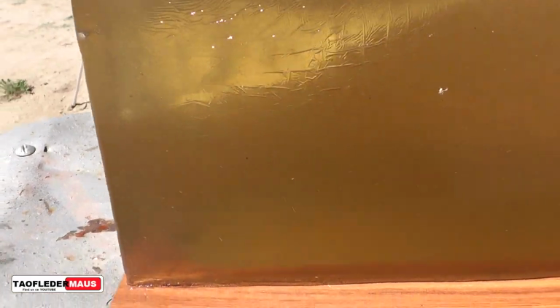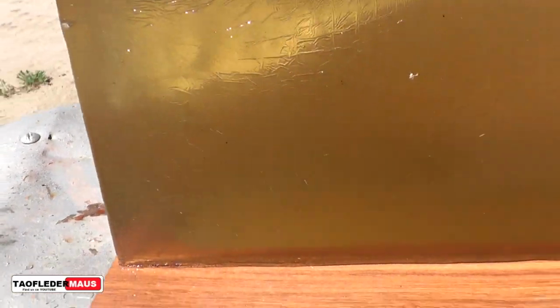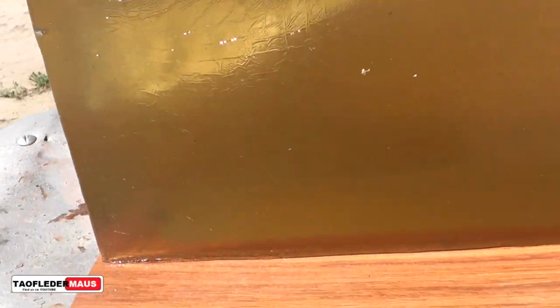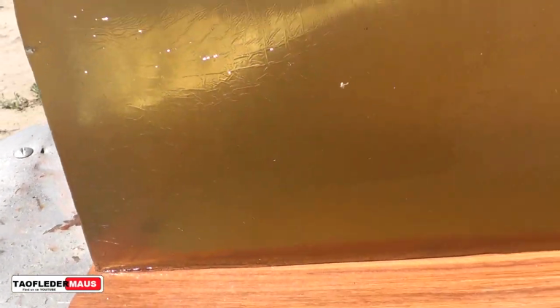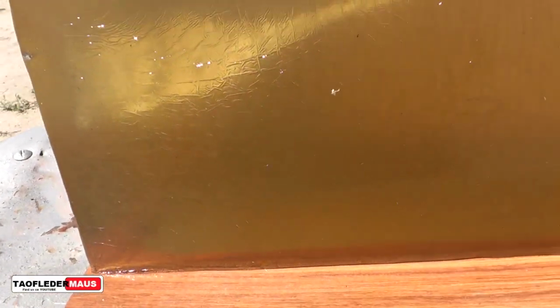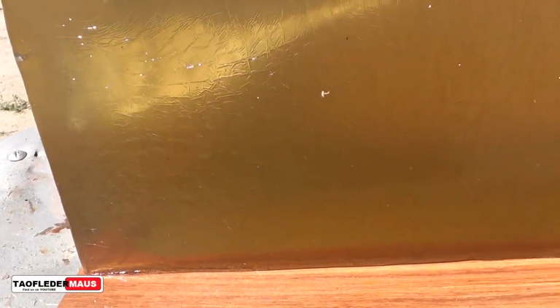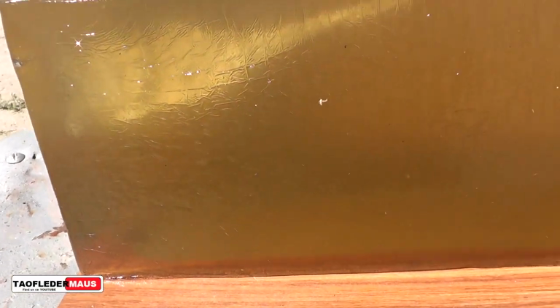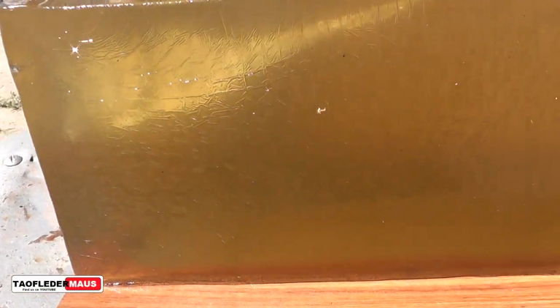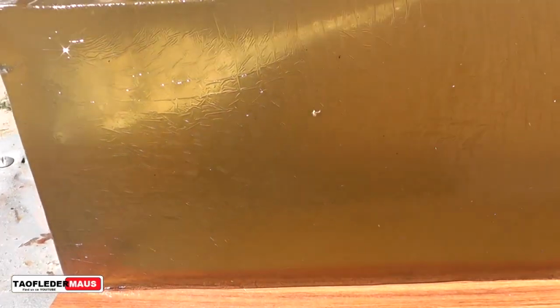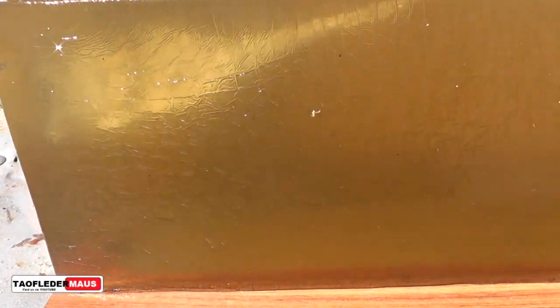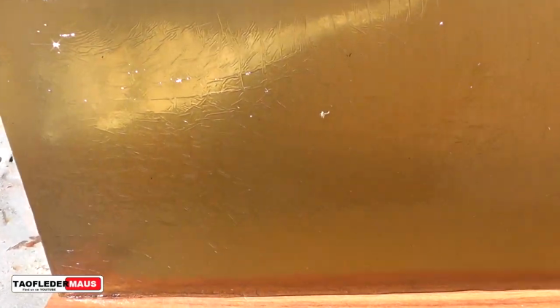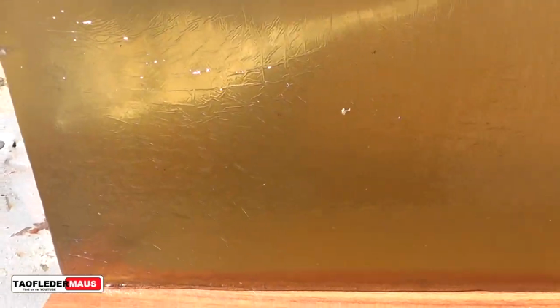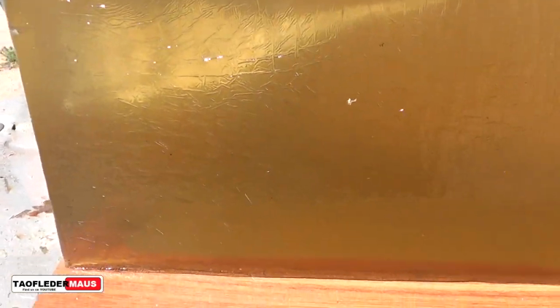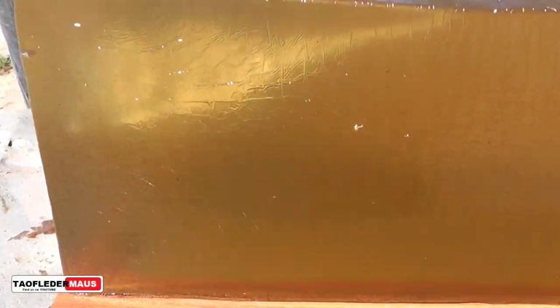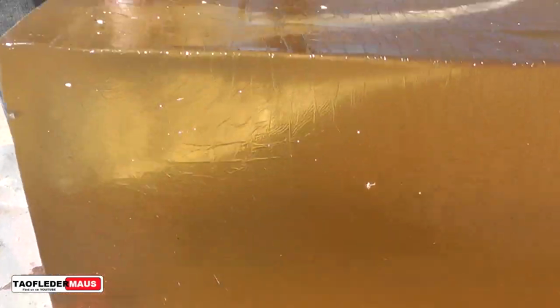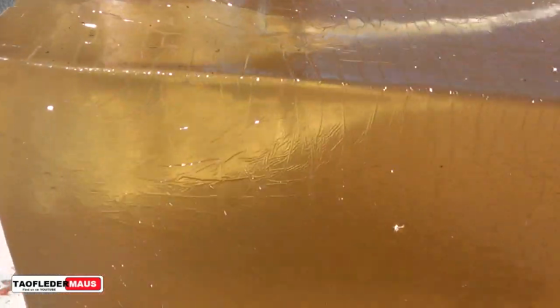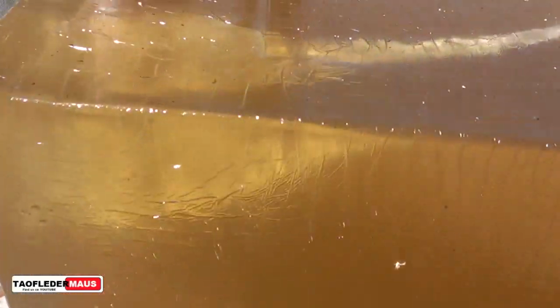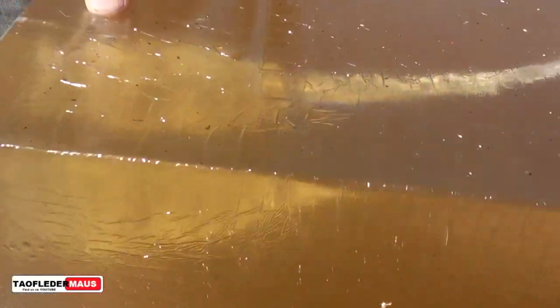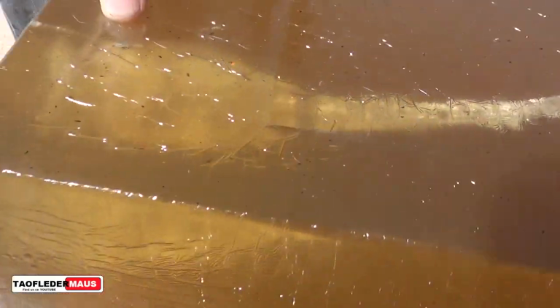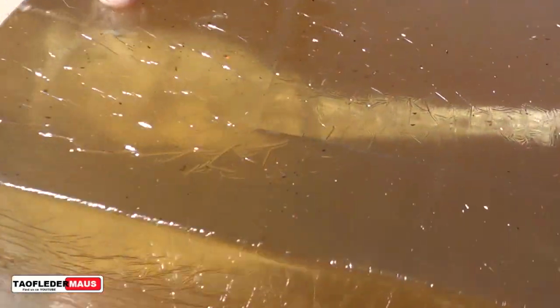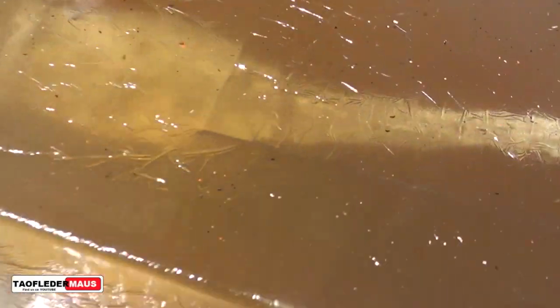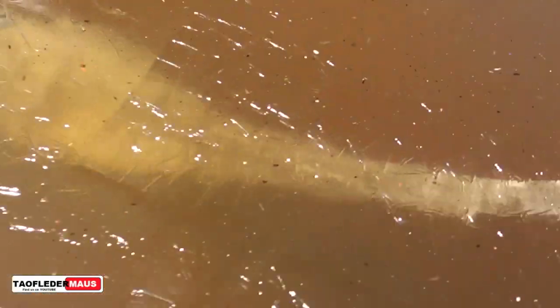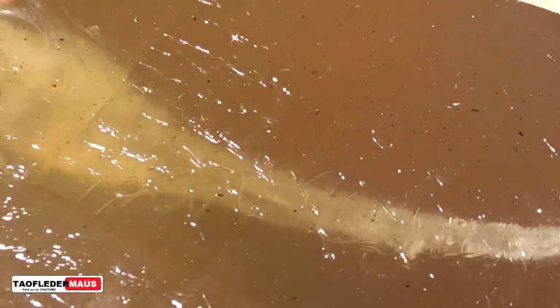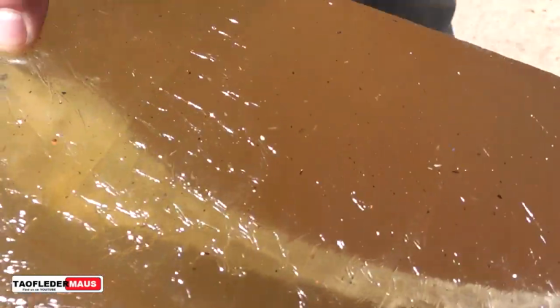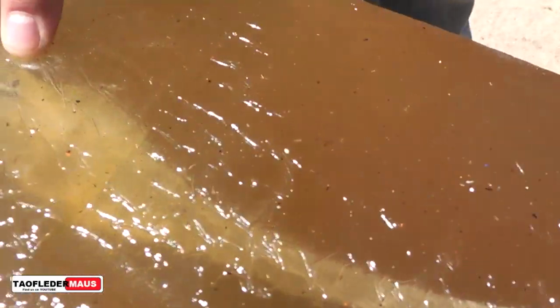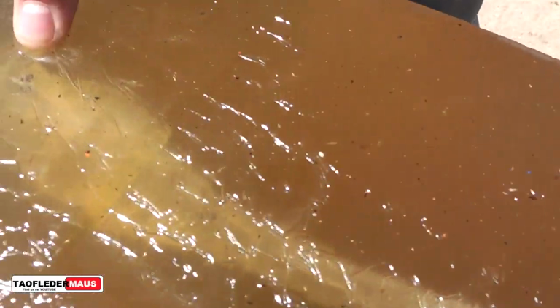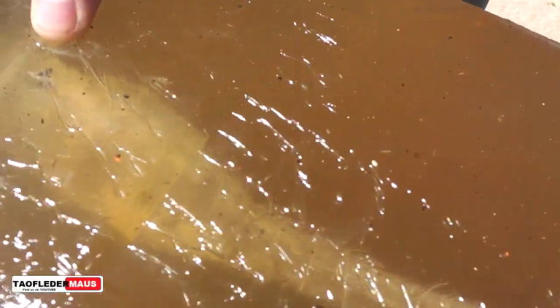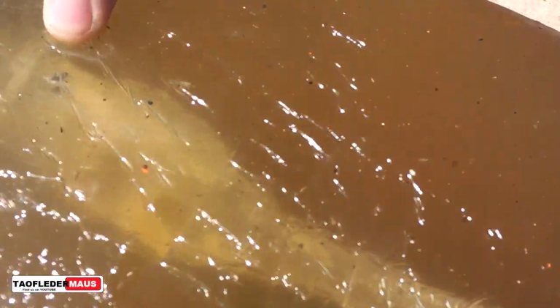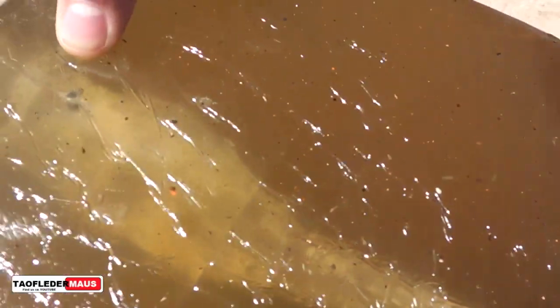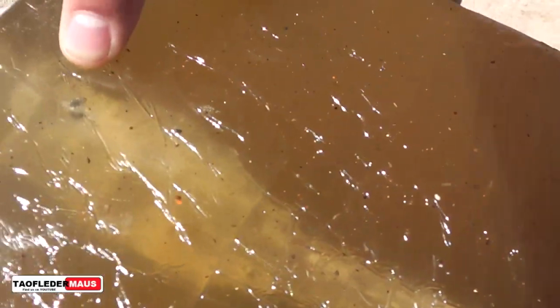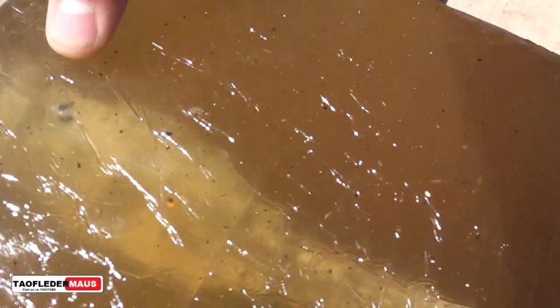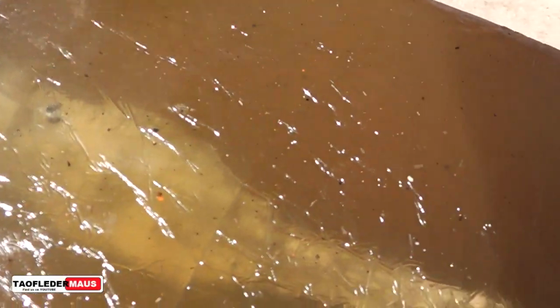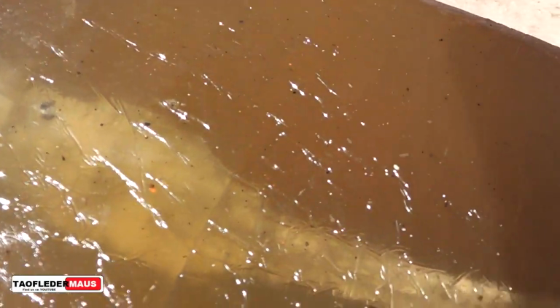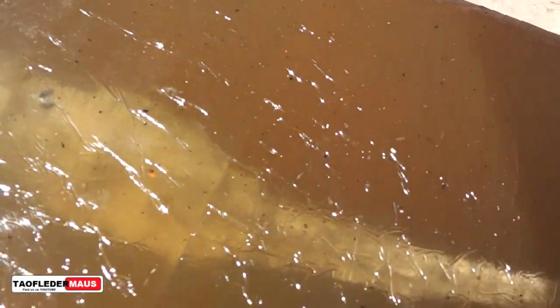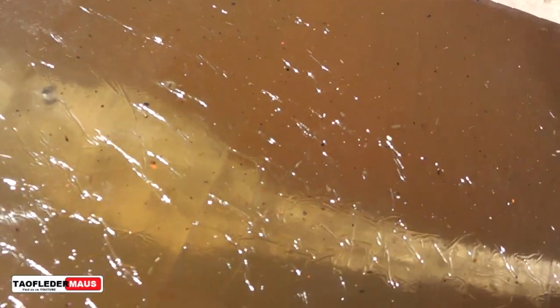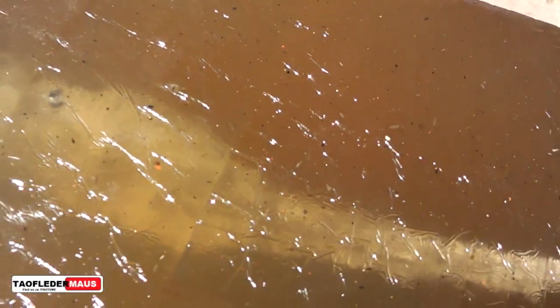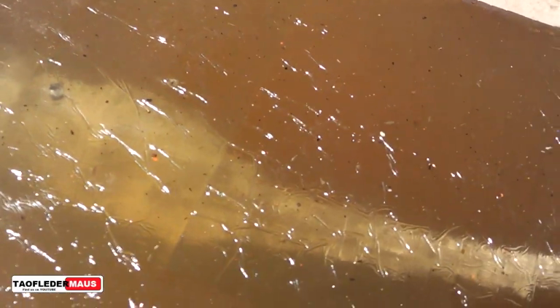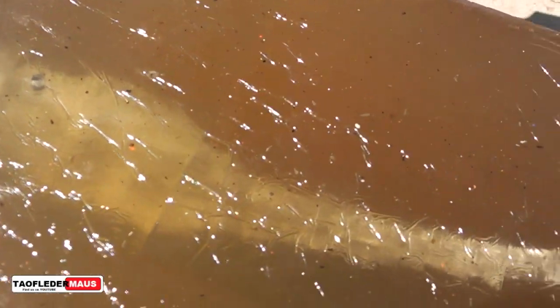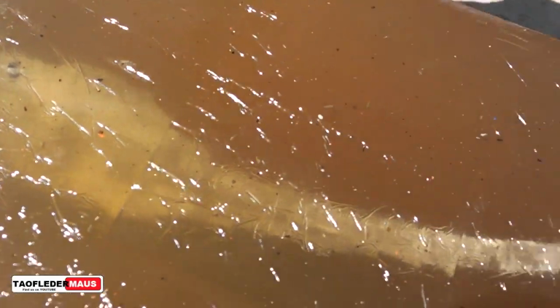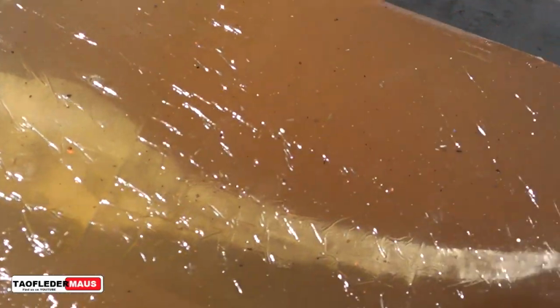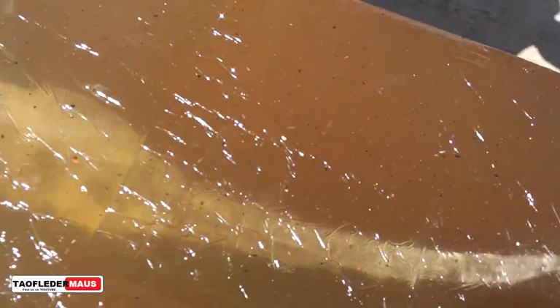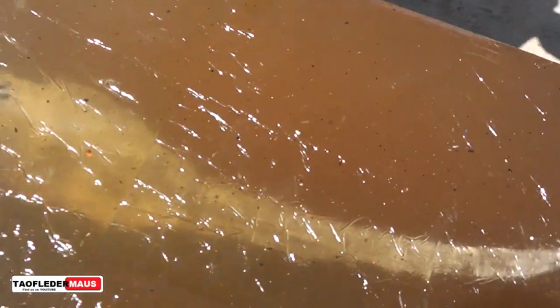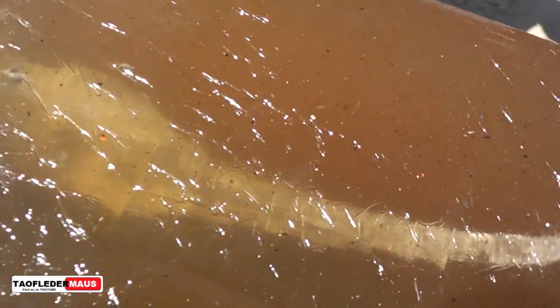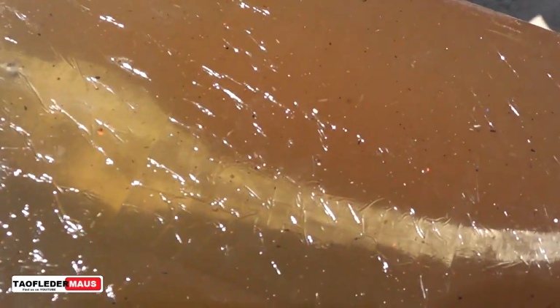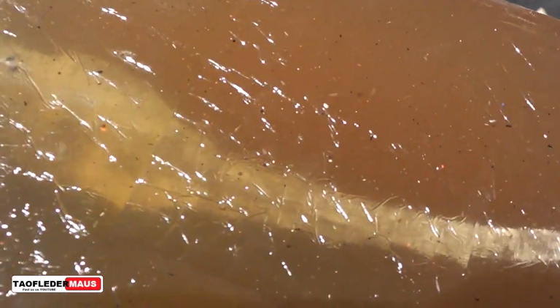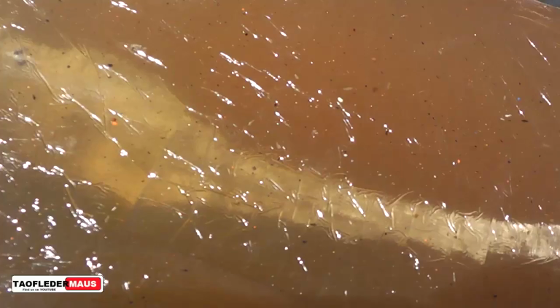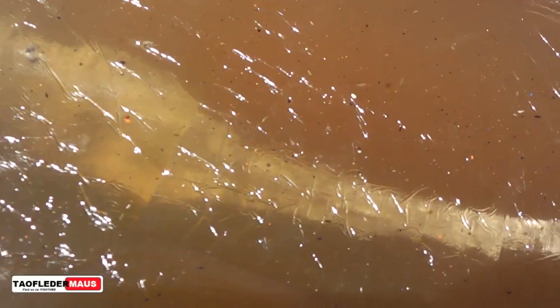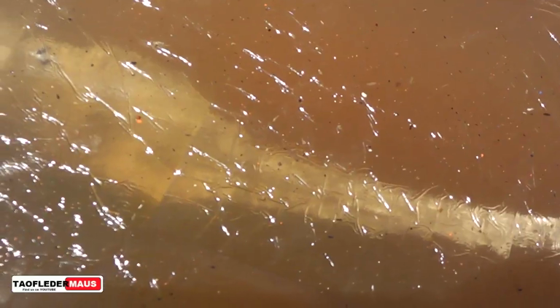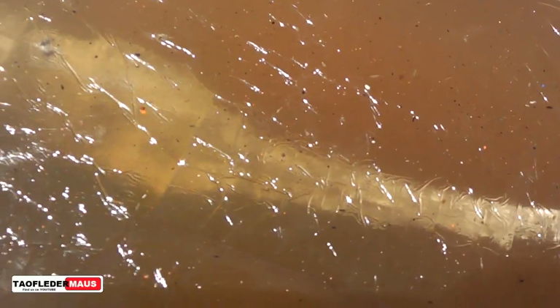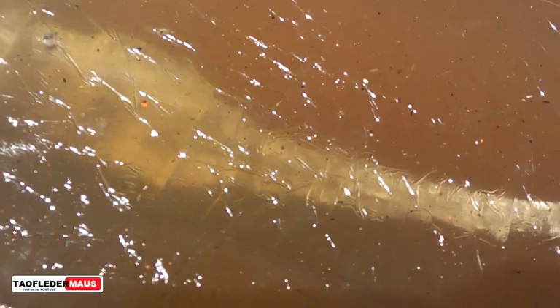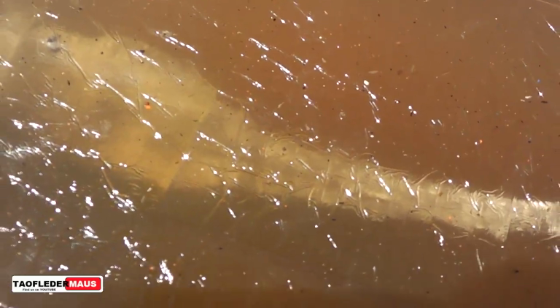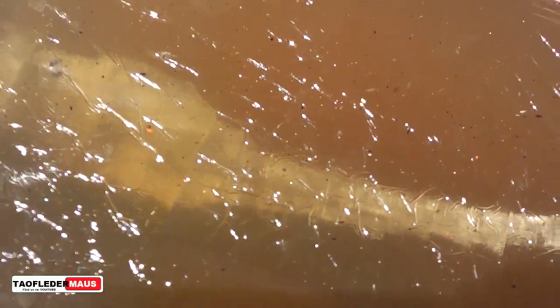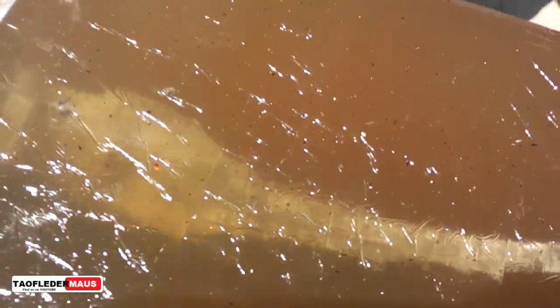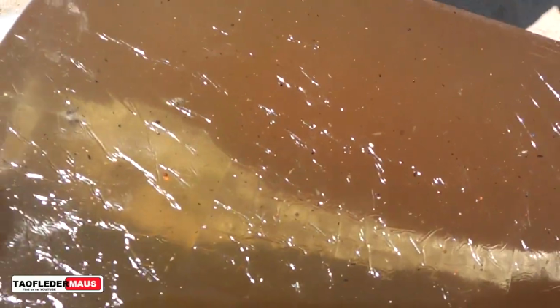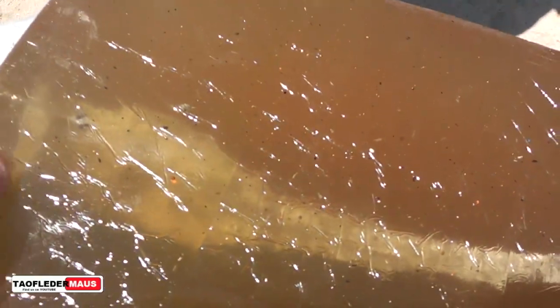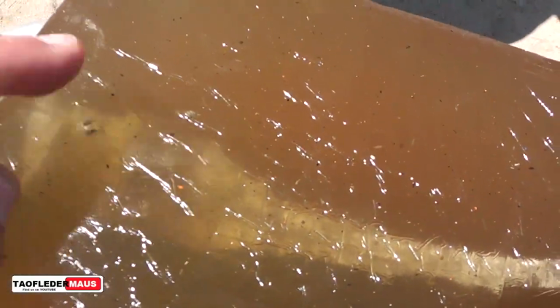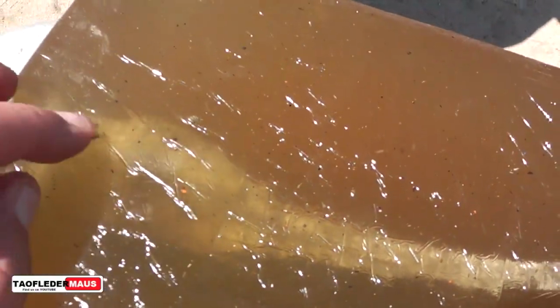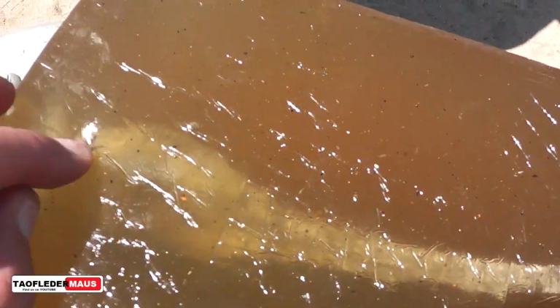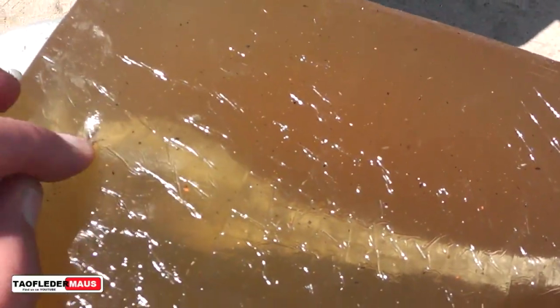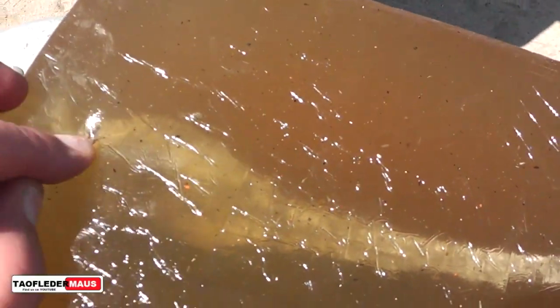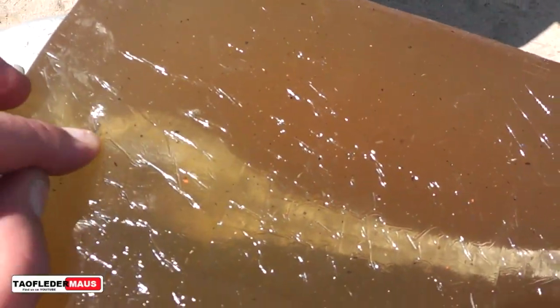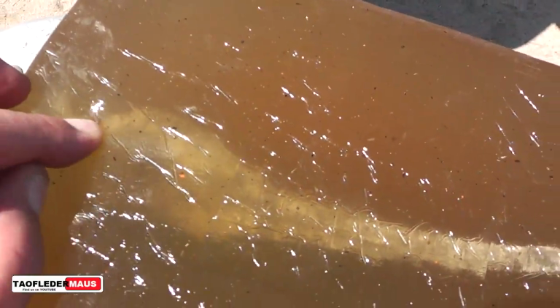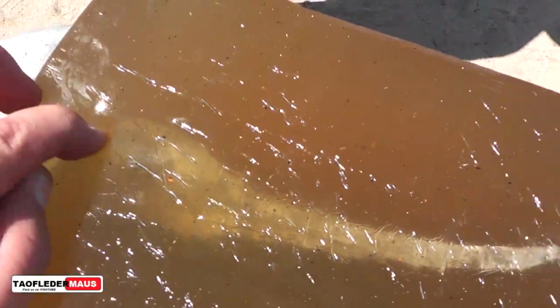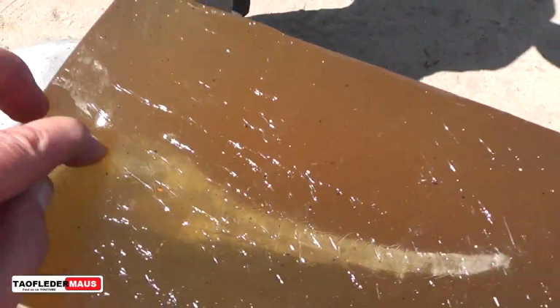Look at the powder too, or... yeah, I don't know what that is. Some of it came out of it.